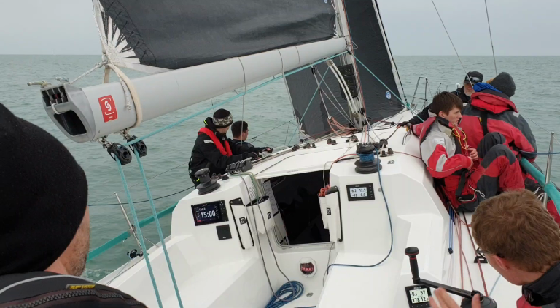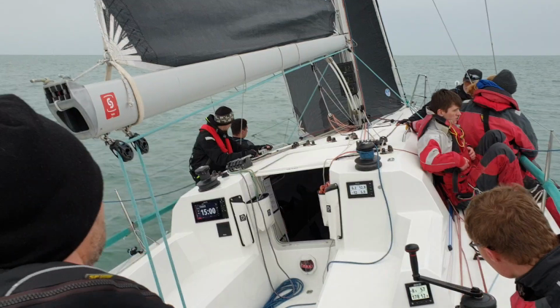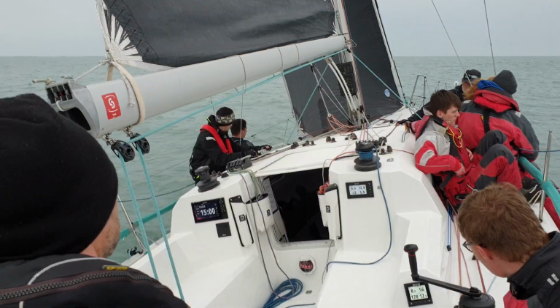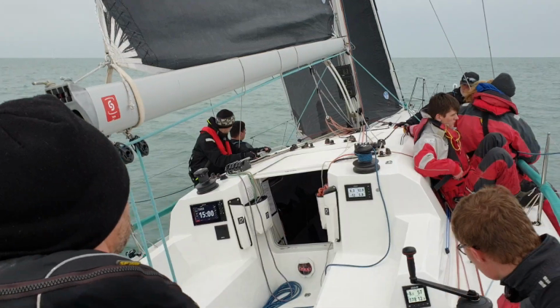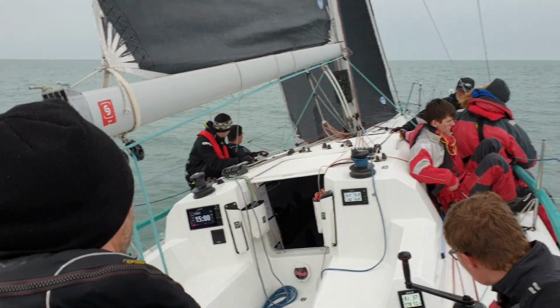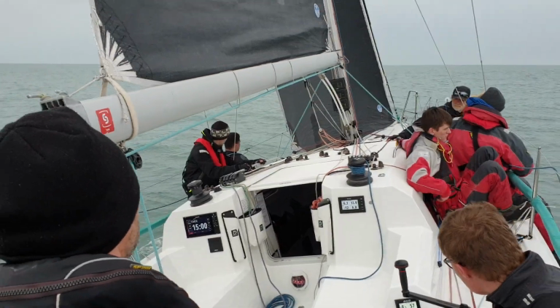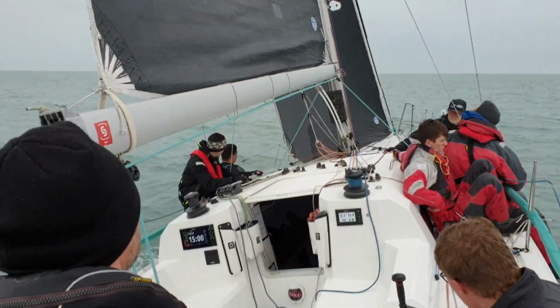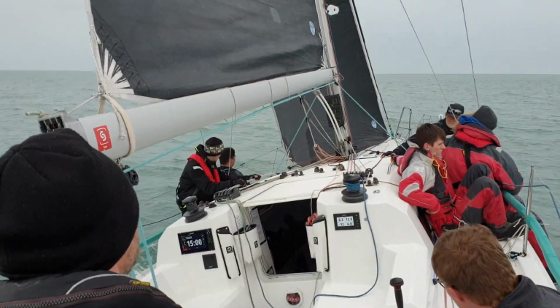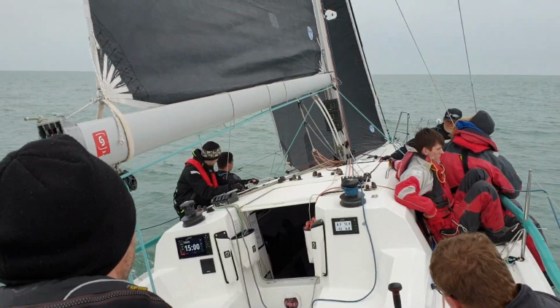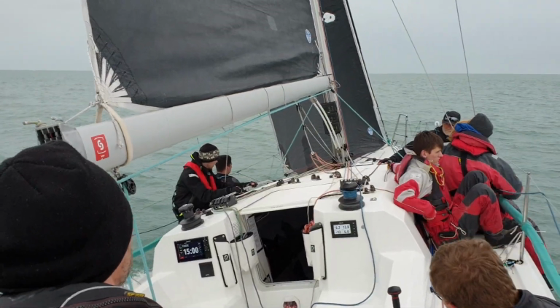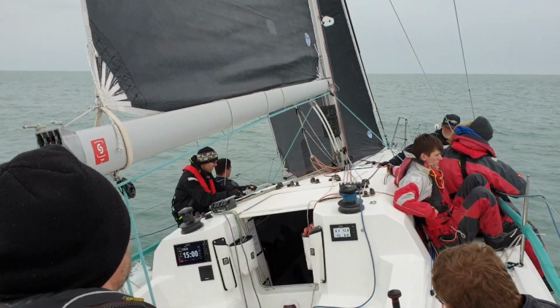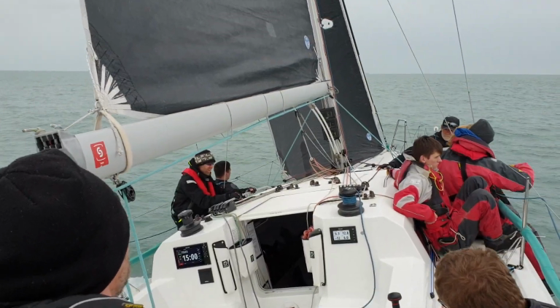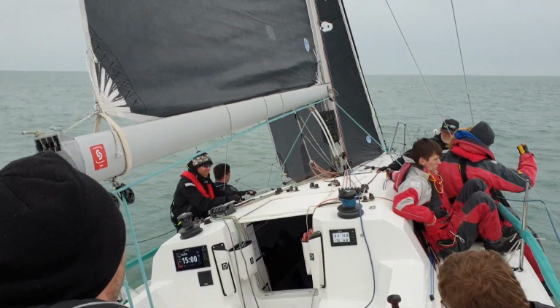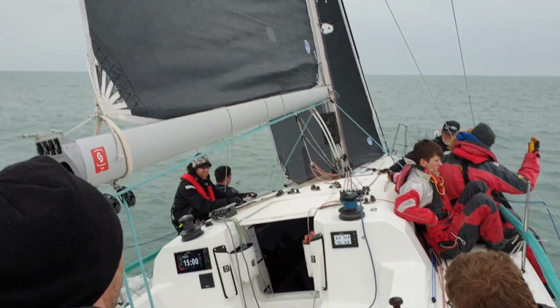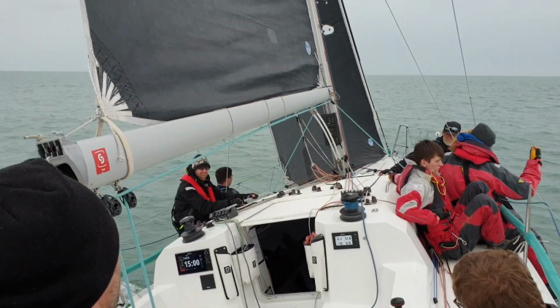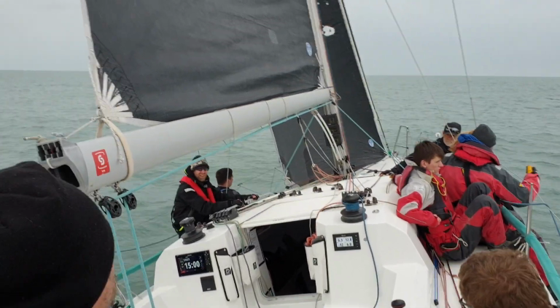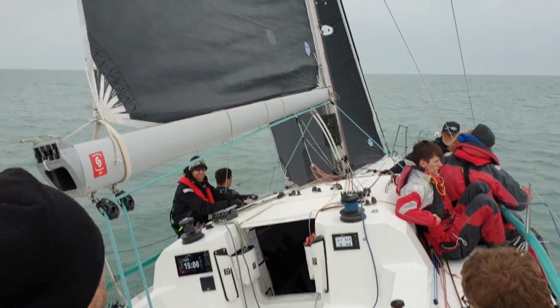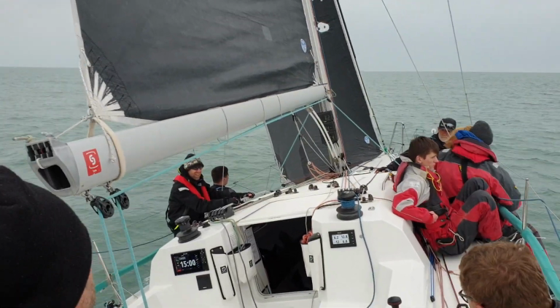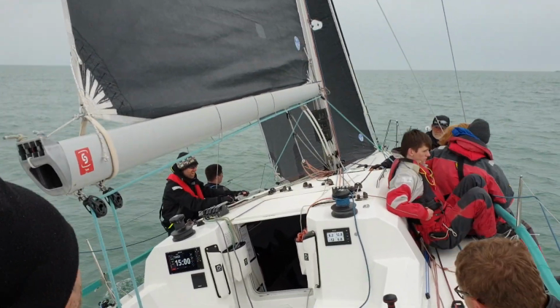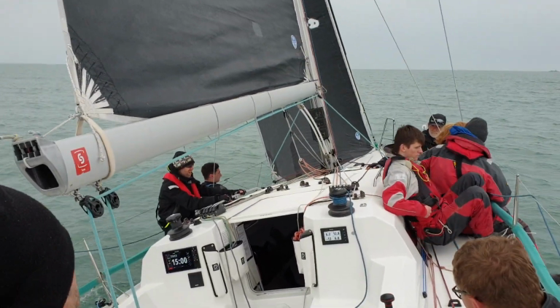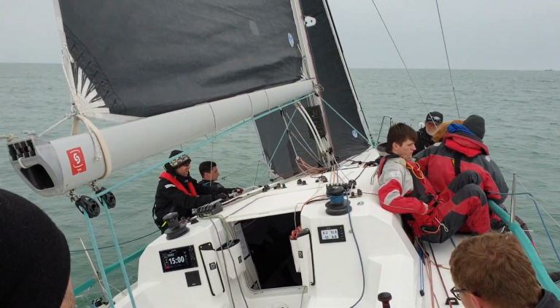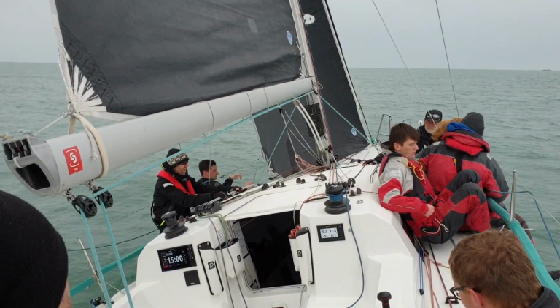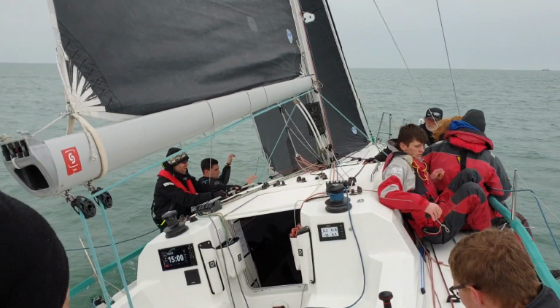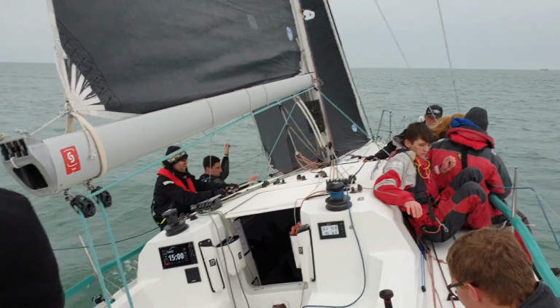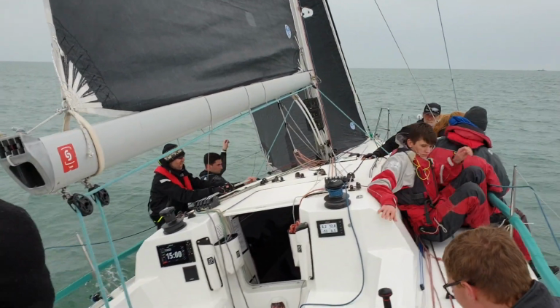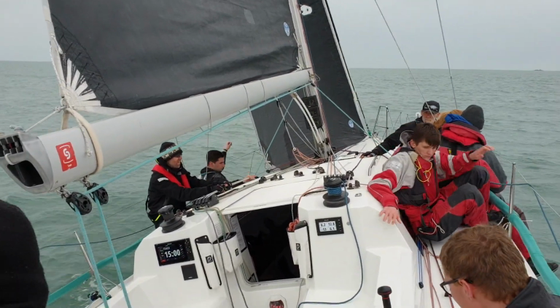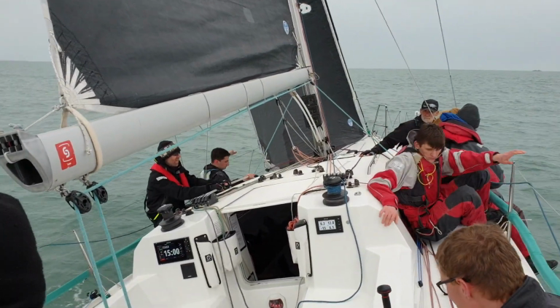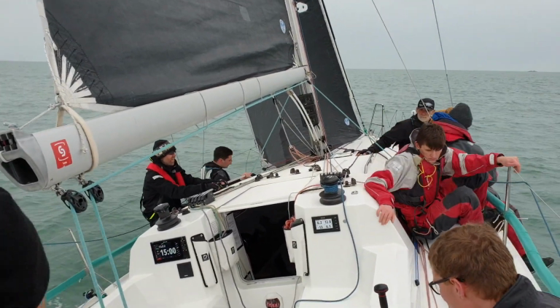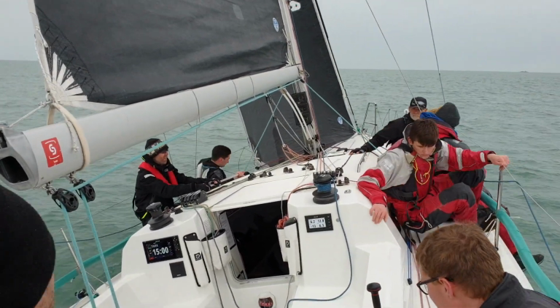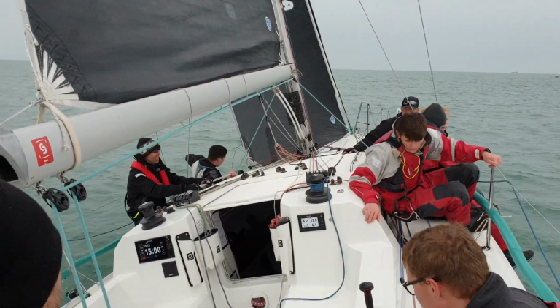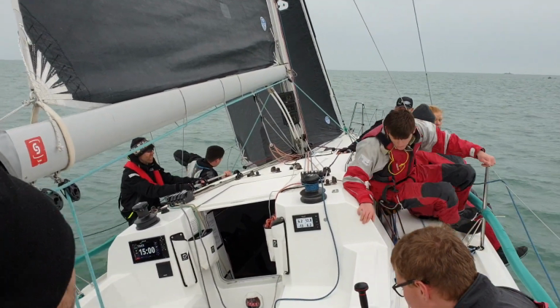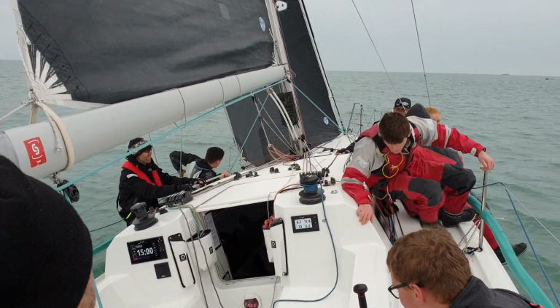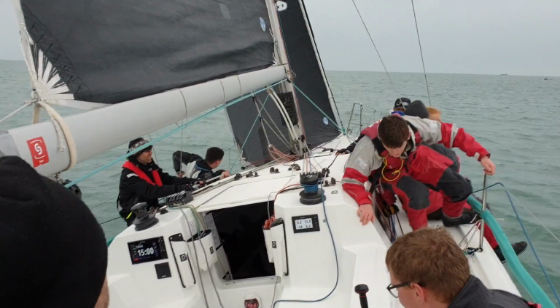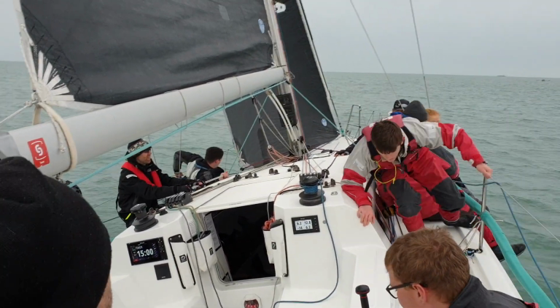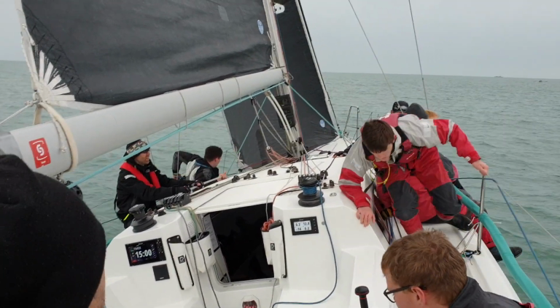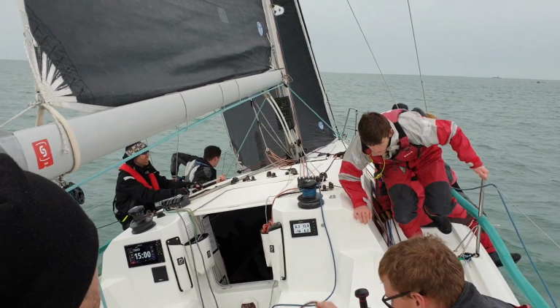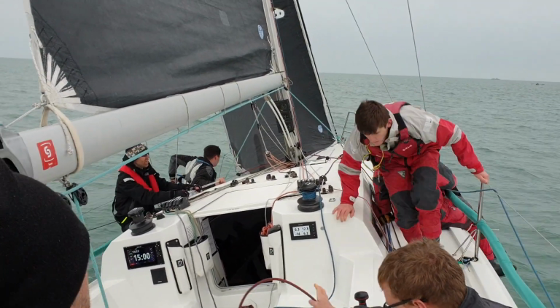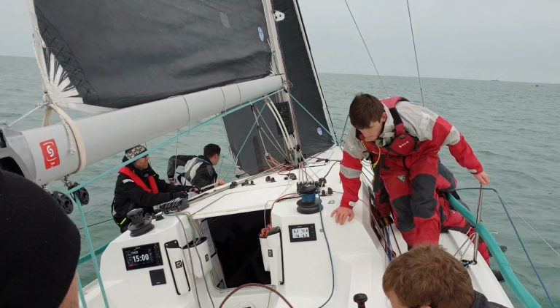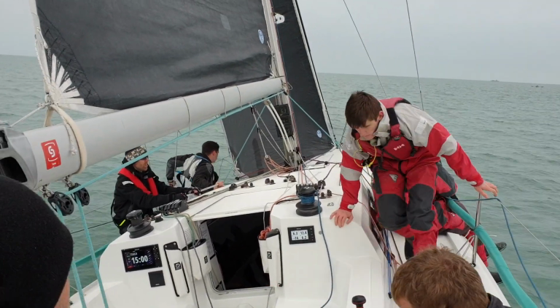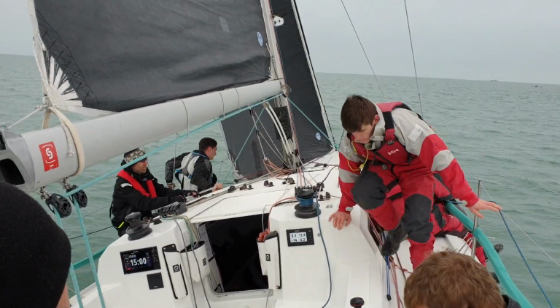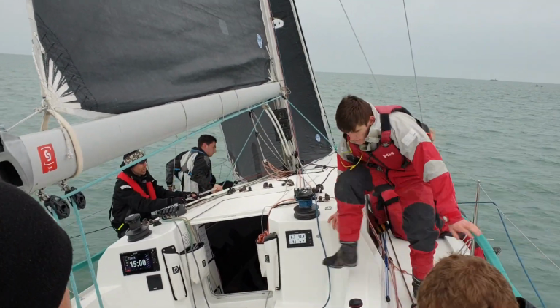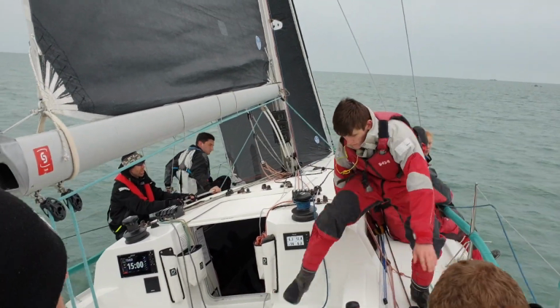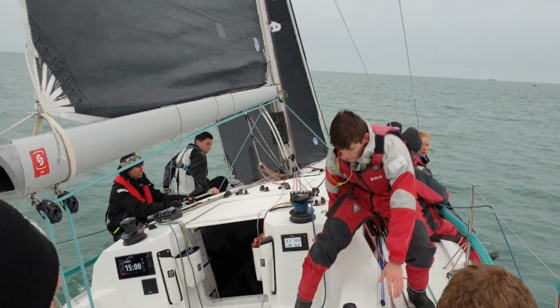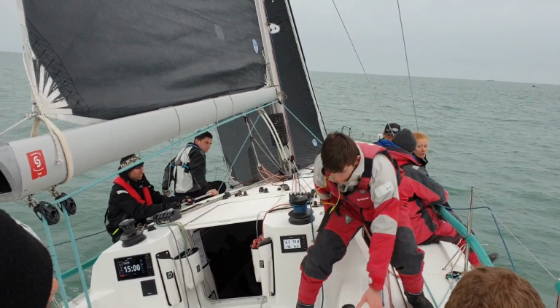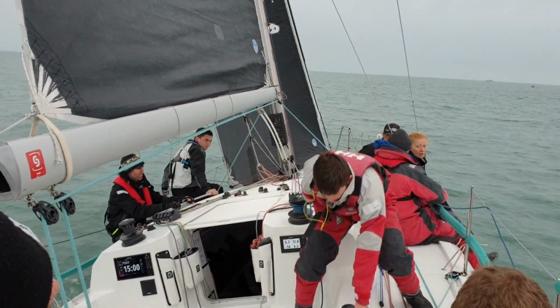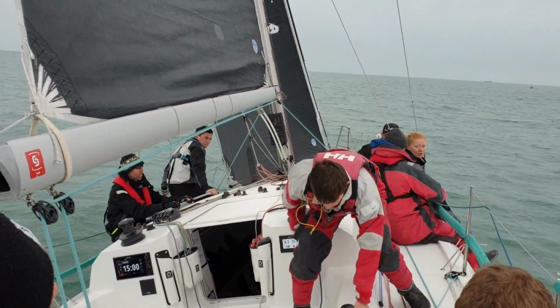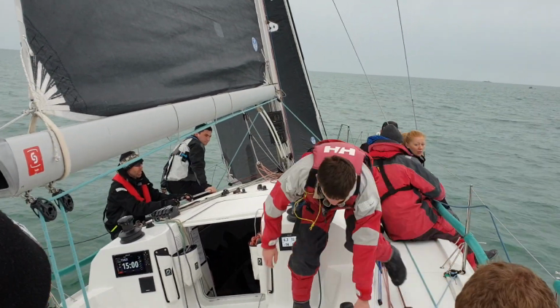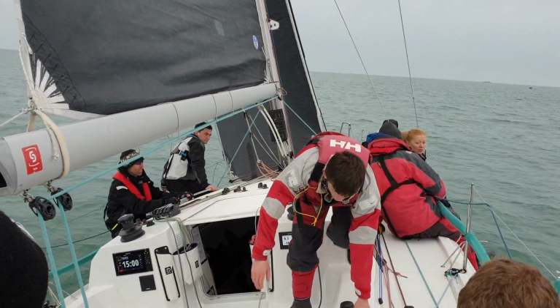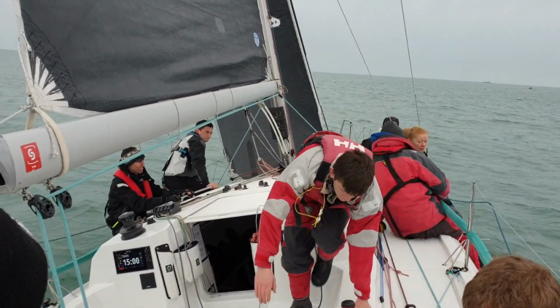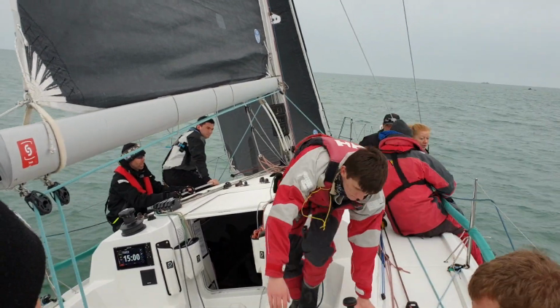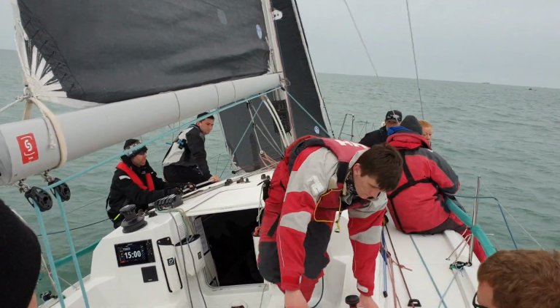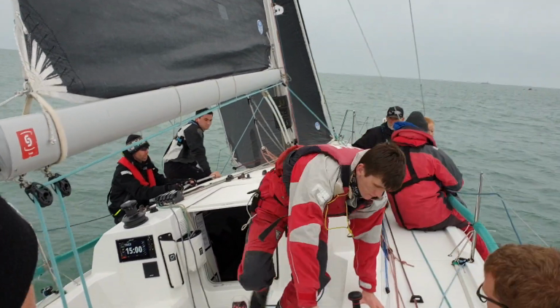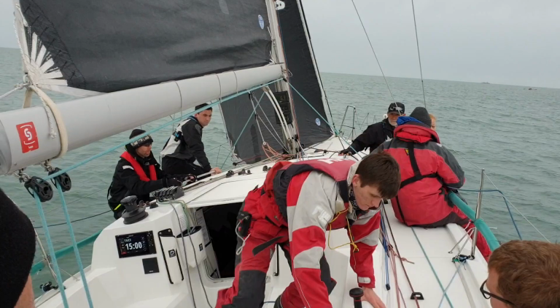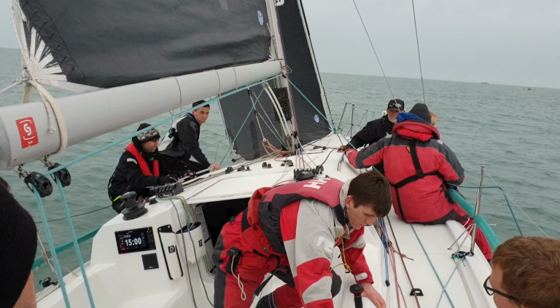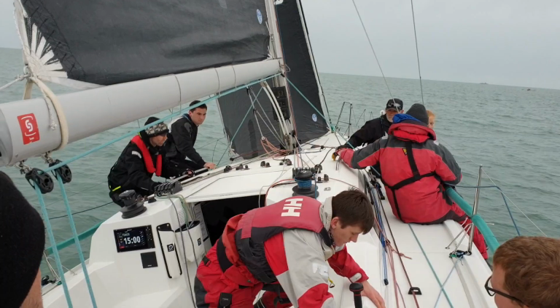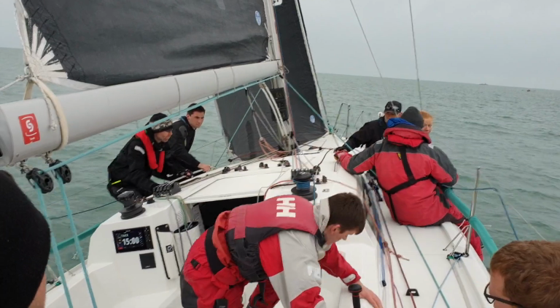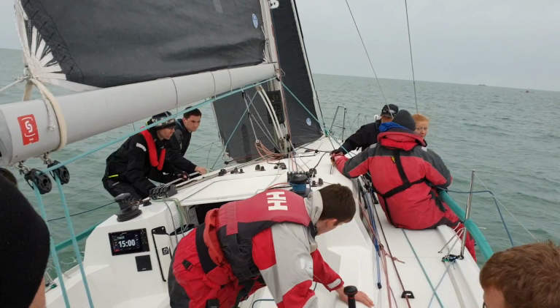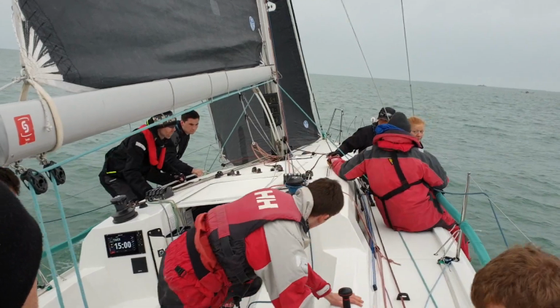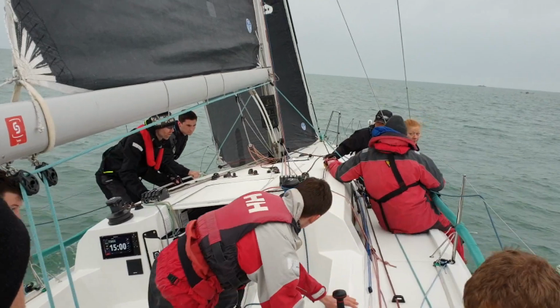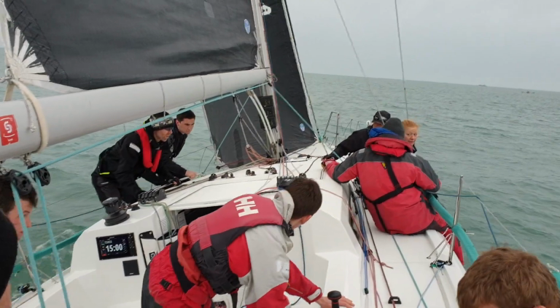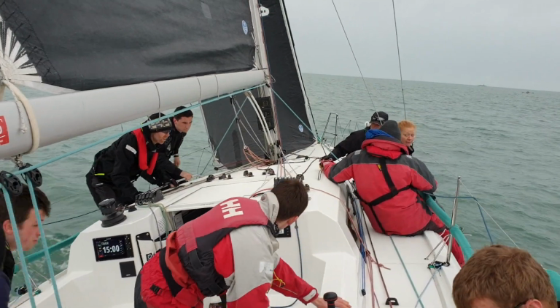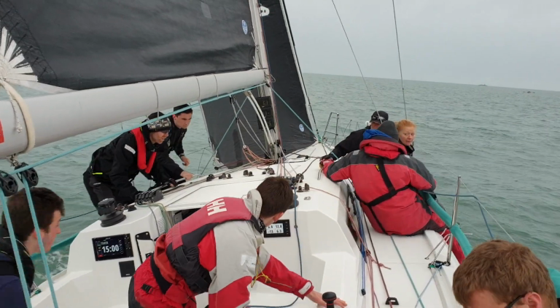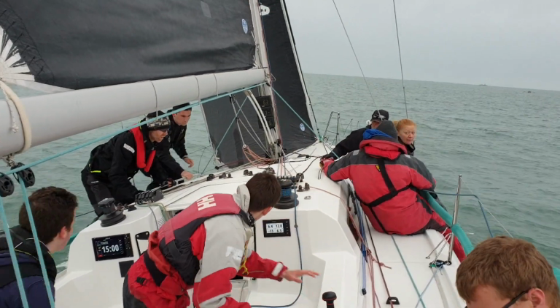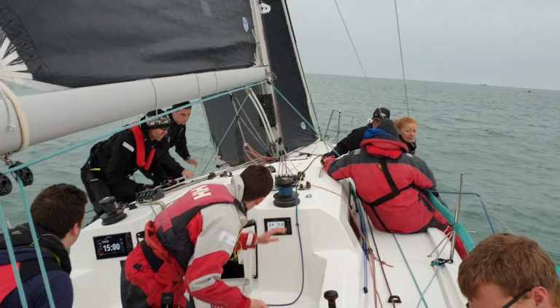Ok guys, stand by to tack. 3, 2, 1, tacking over now.